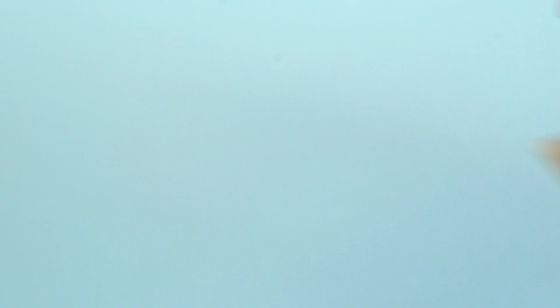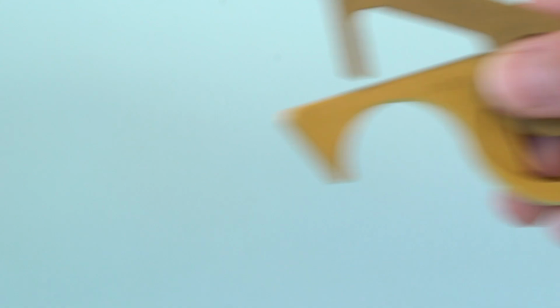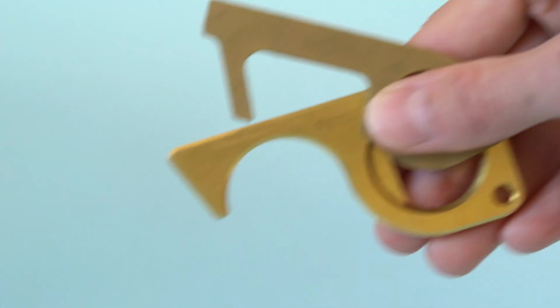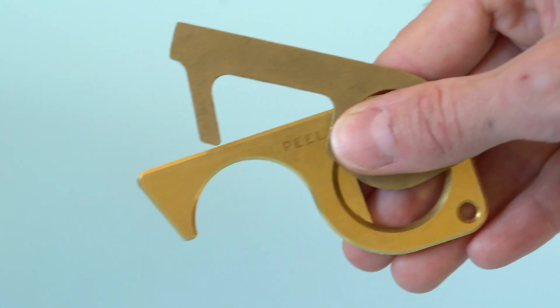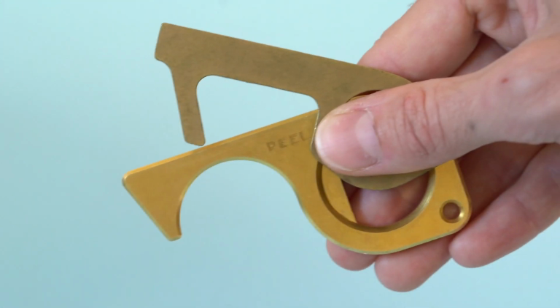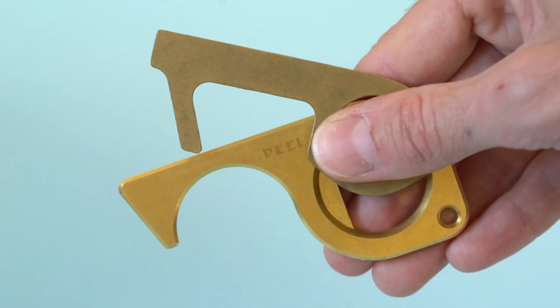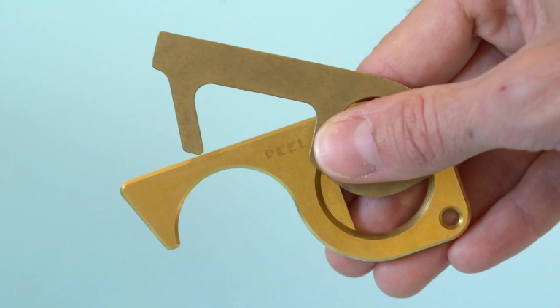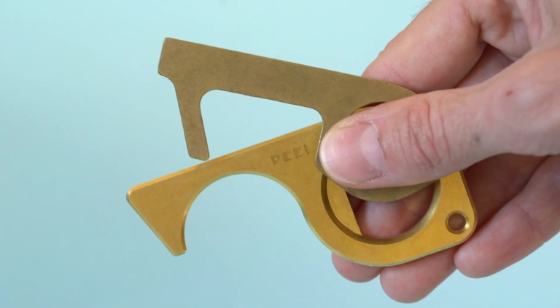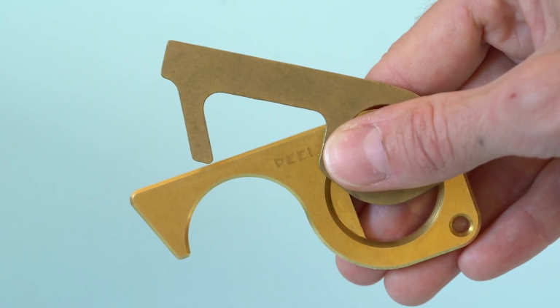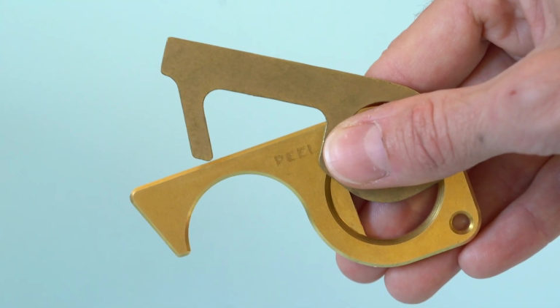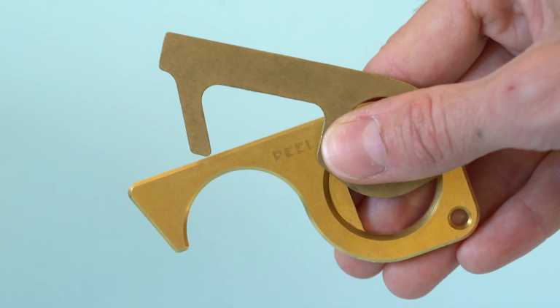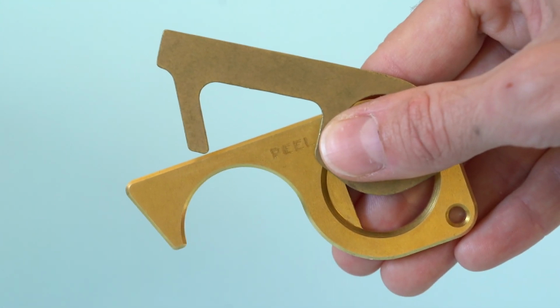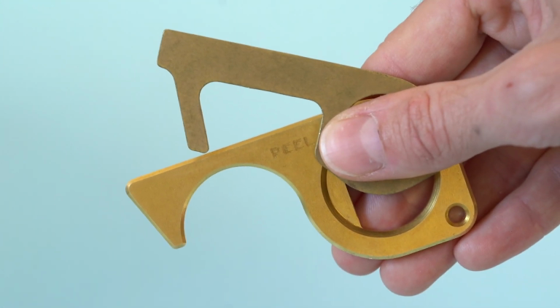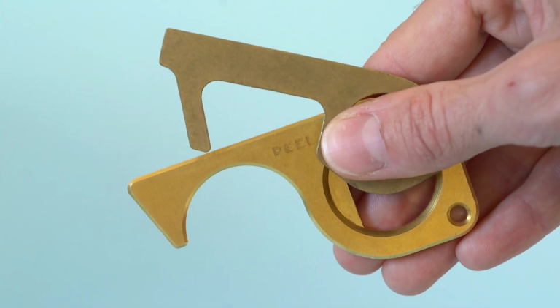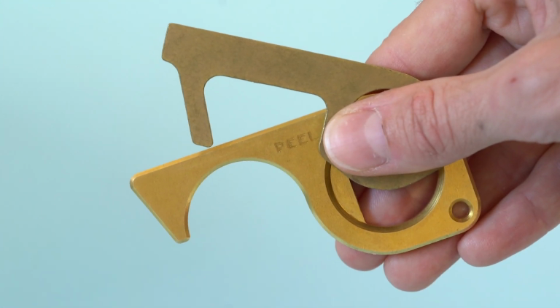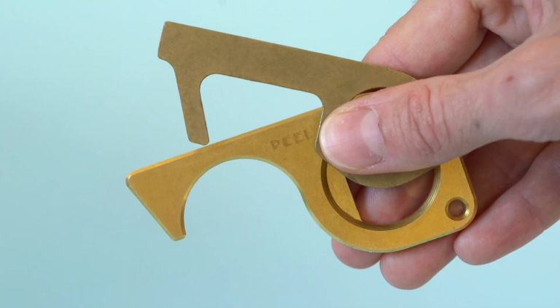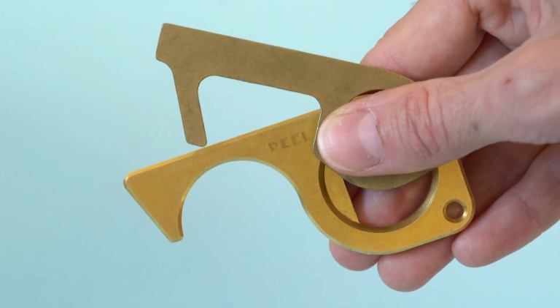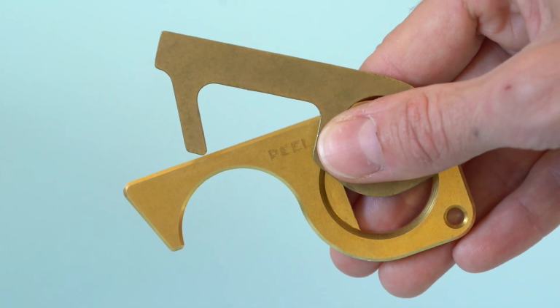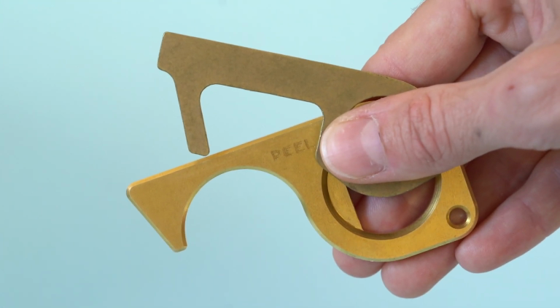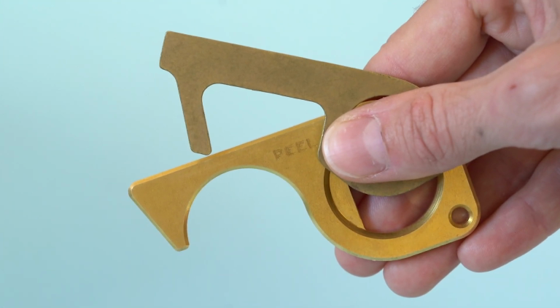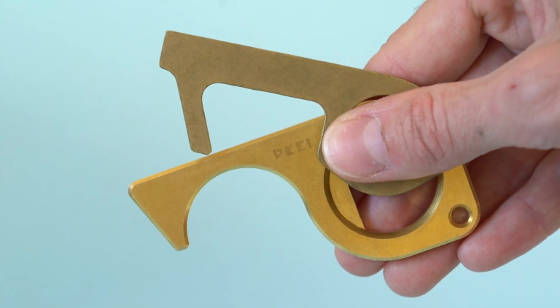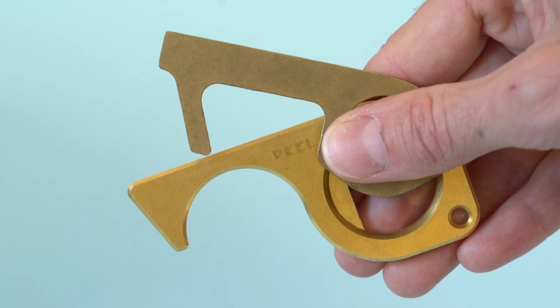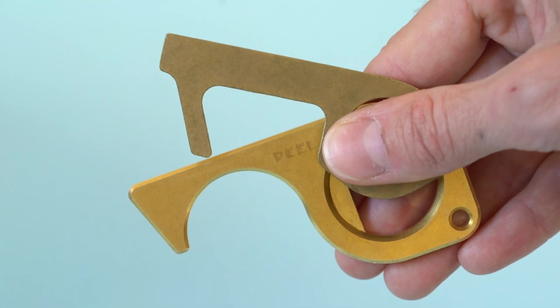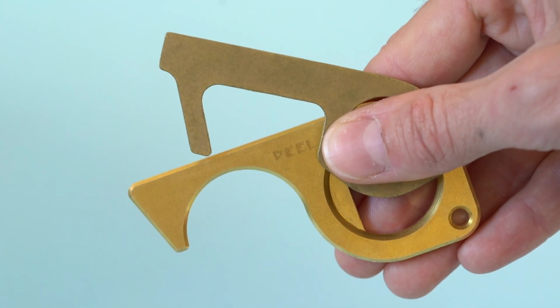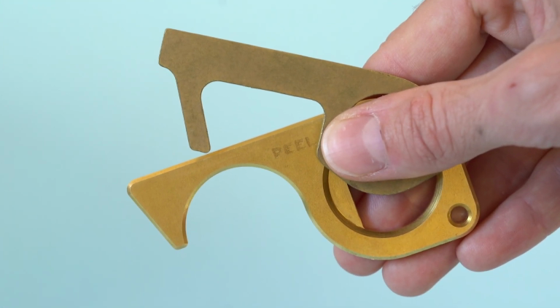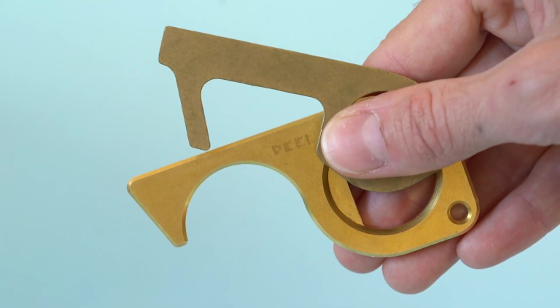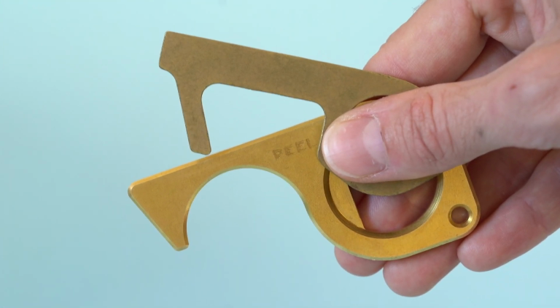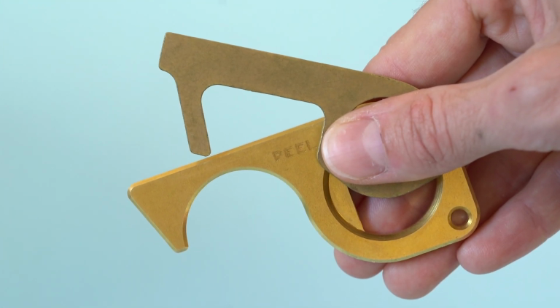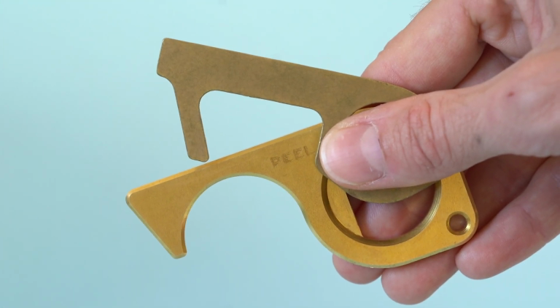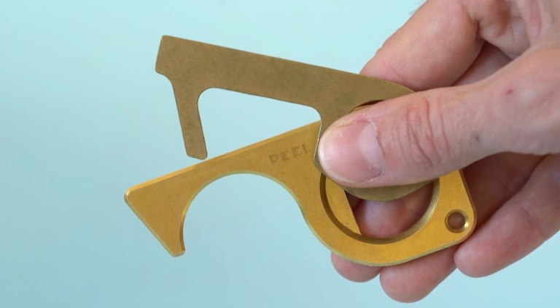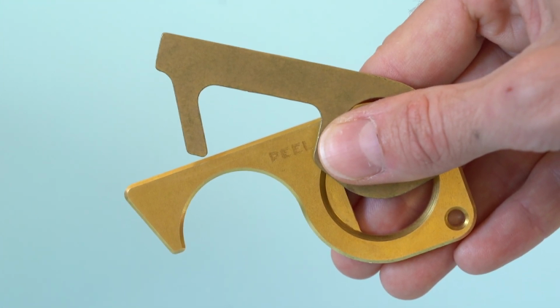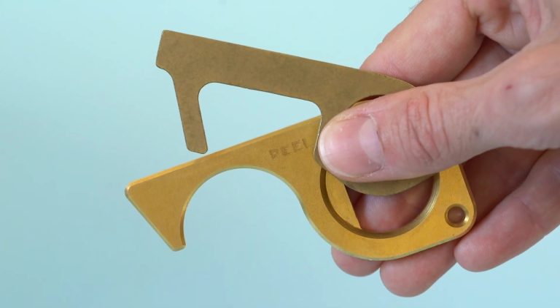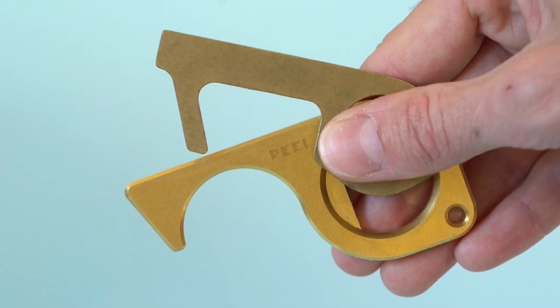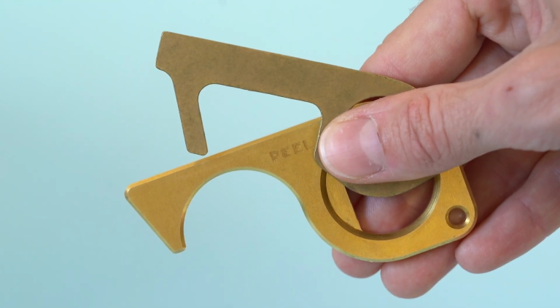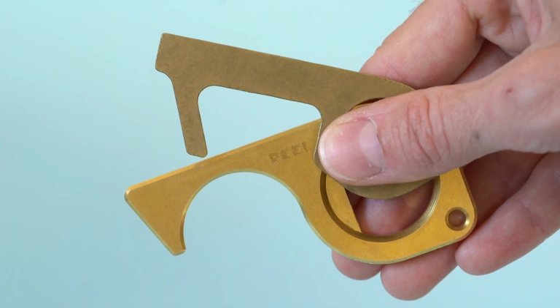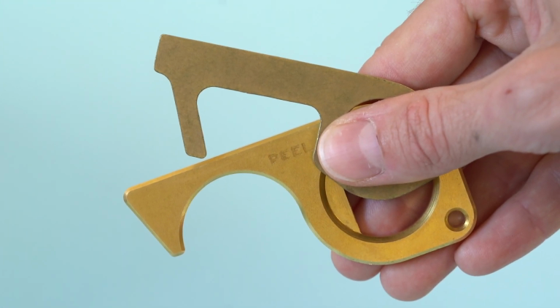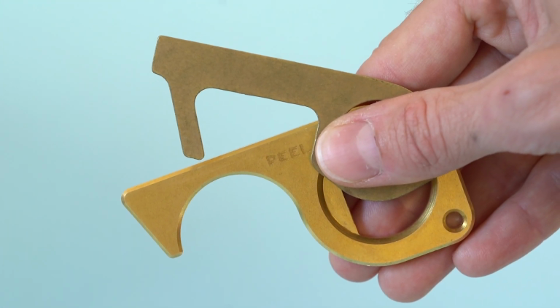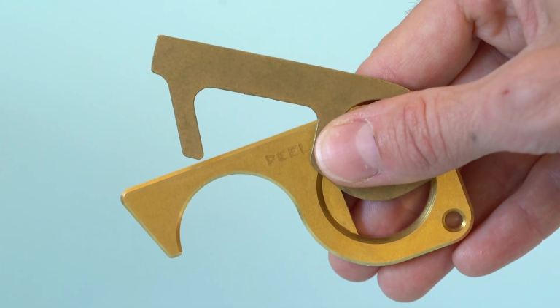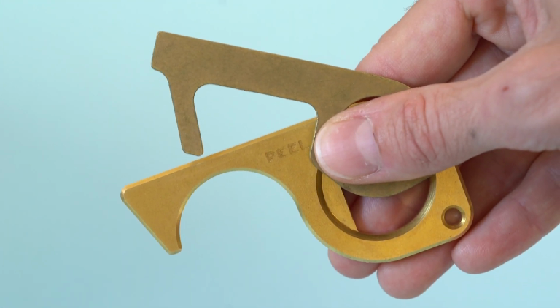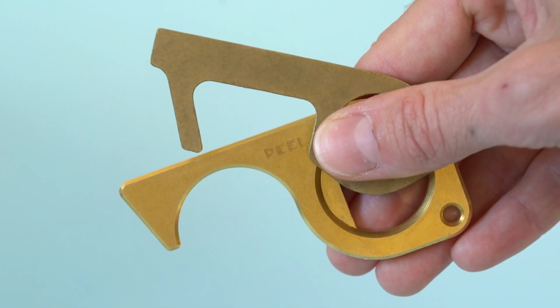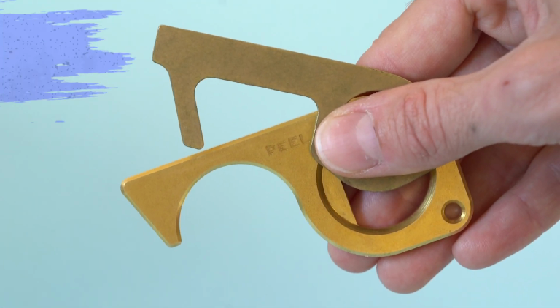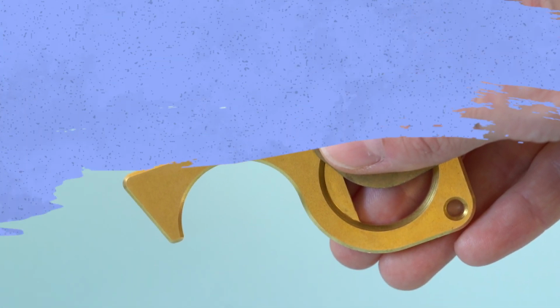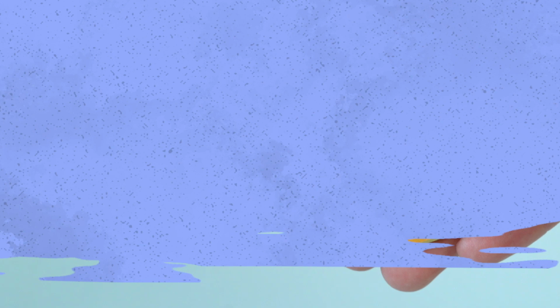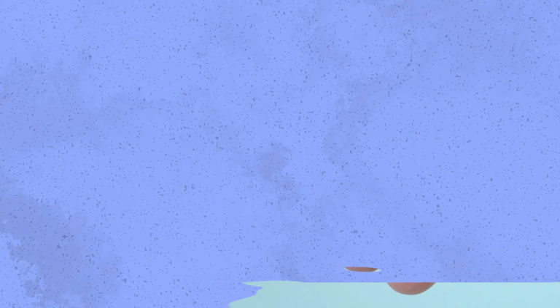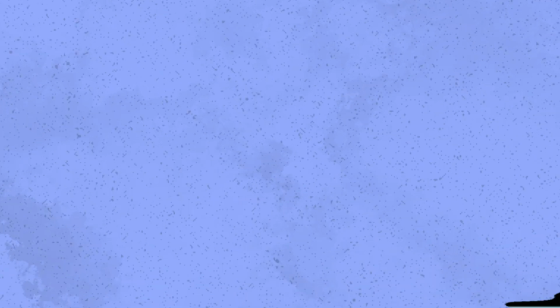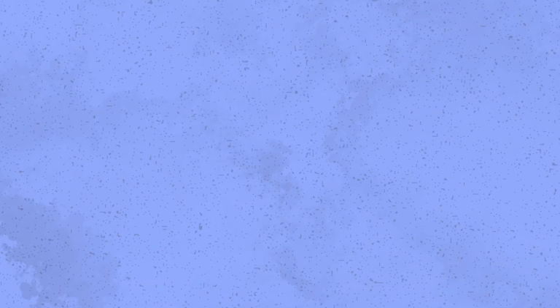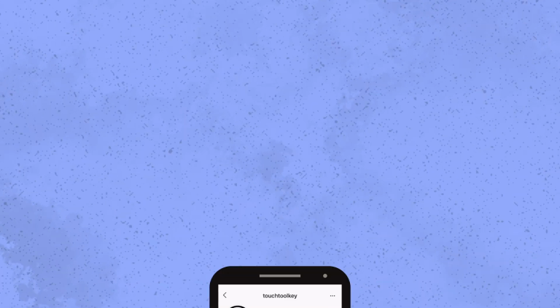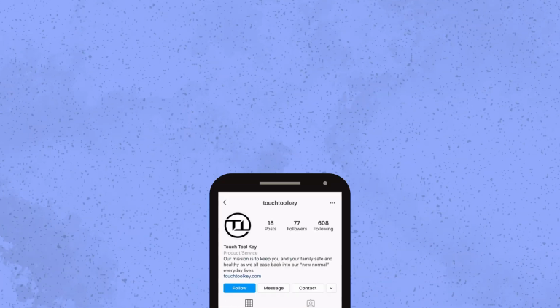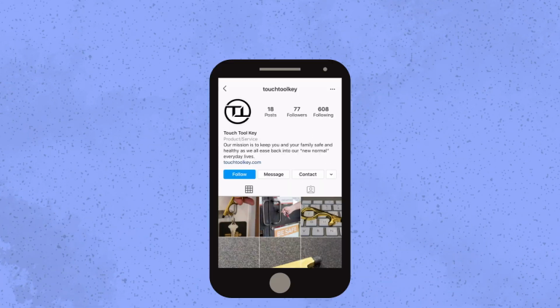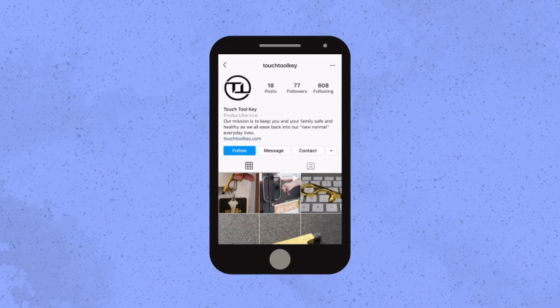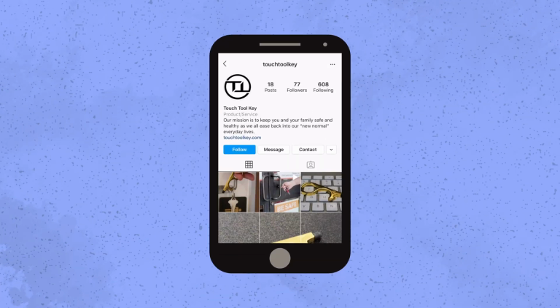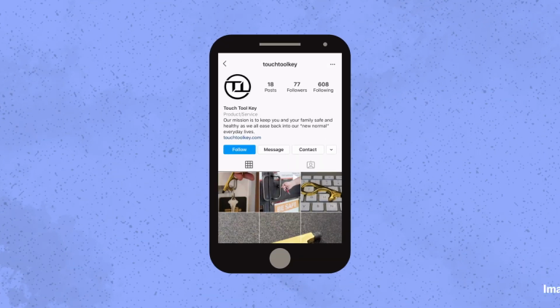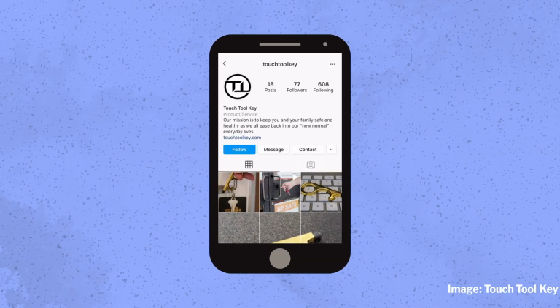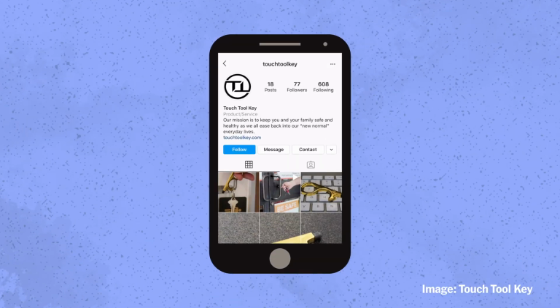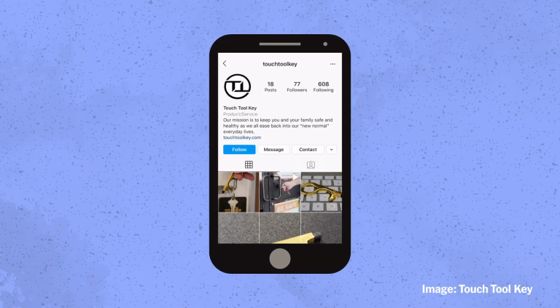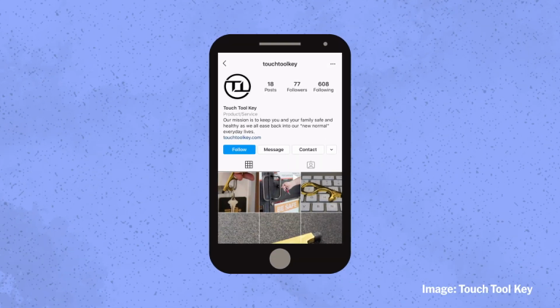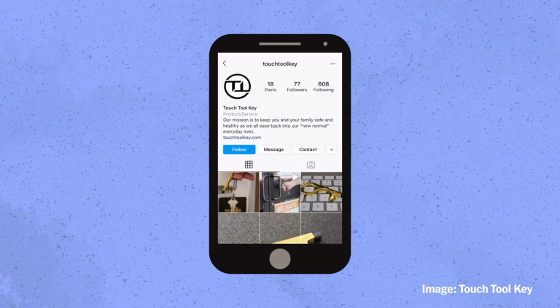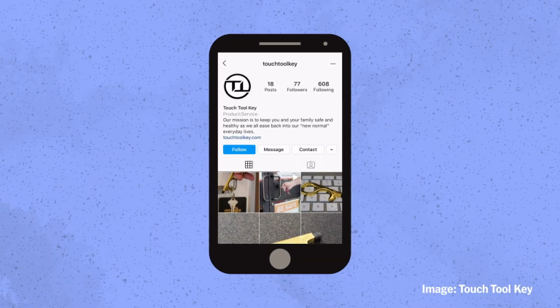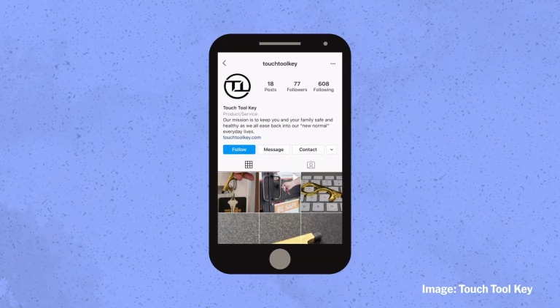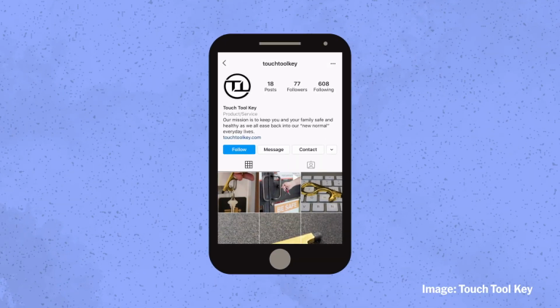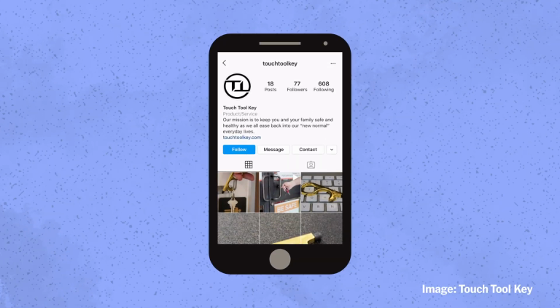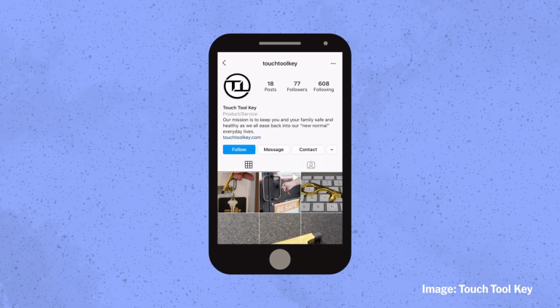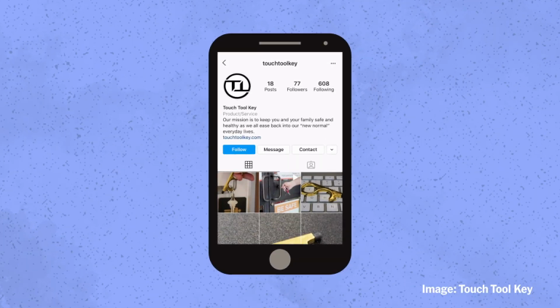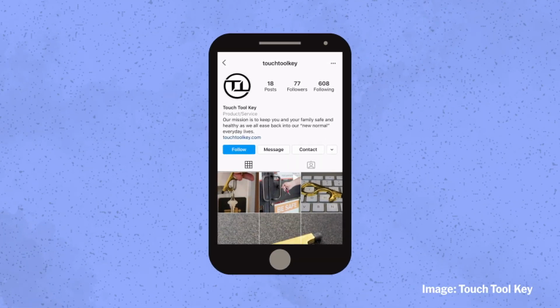I first saw these touch tools on Instagram. I saw probably three or four different ads every time I scrolled through my Instagram feed.